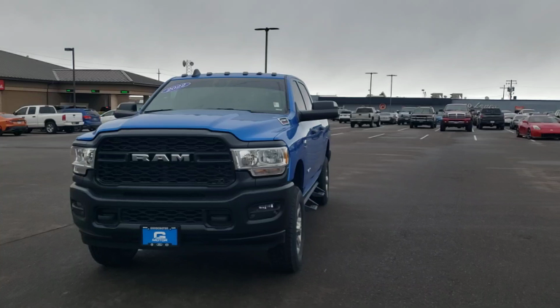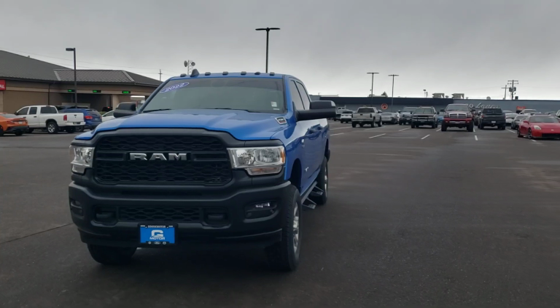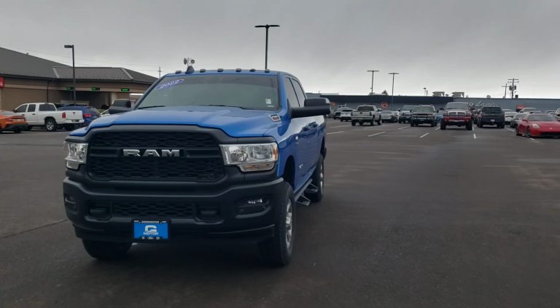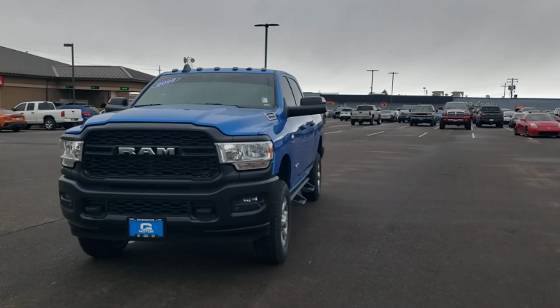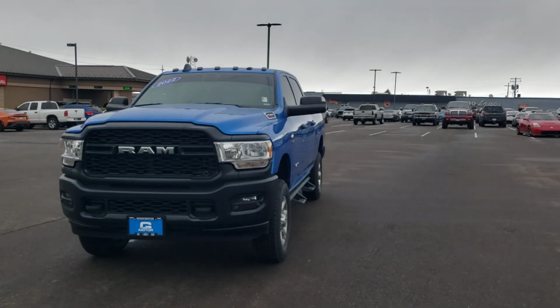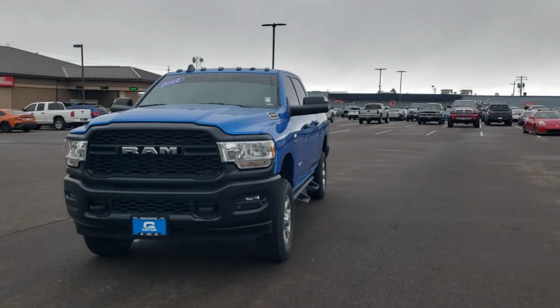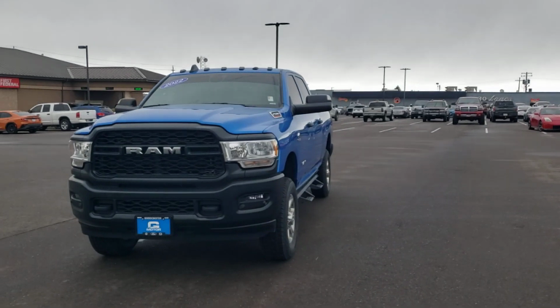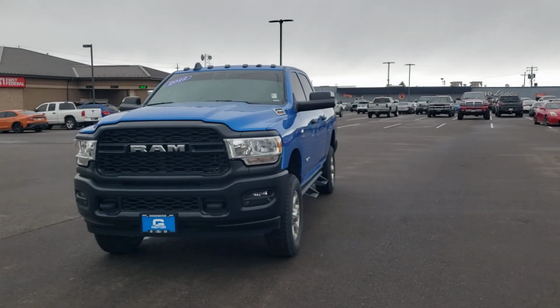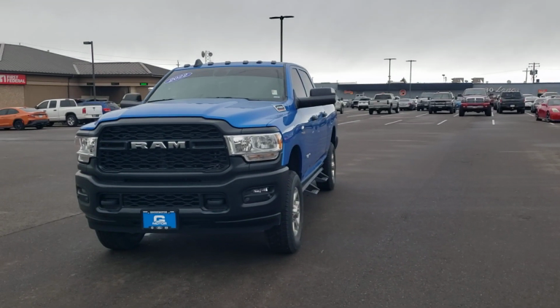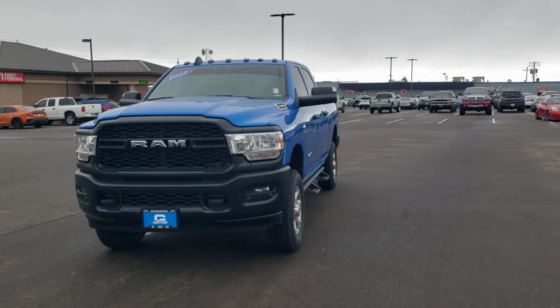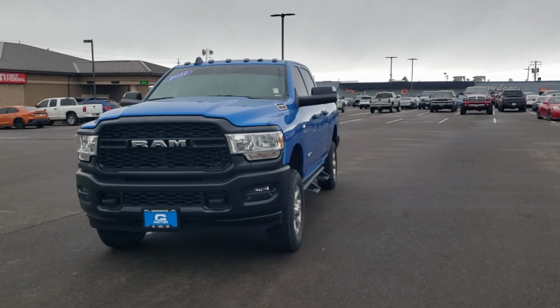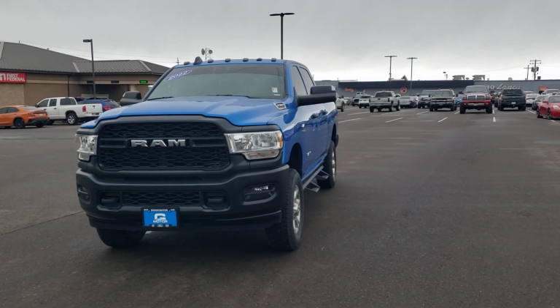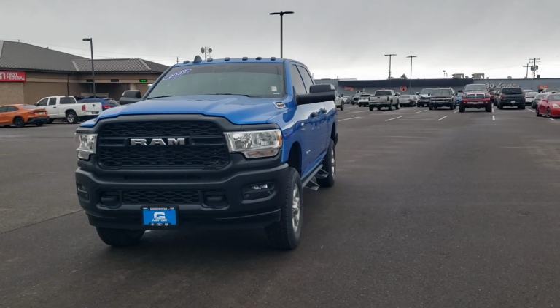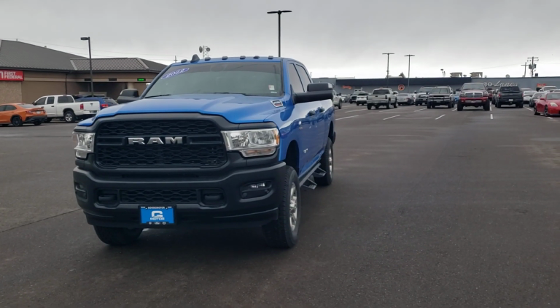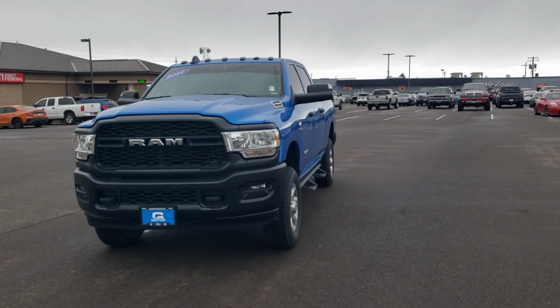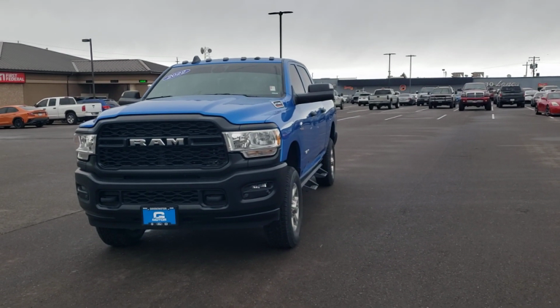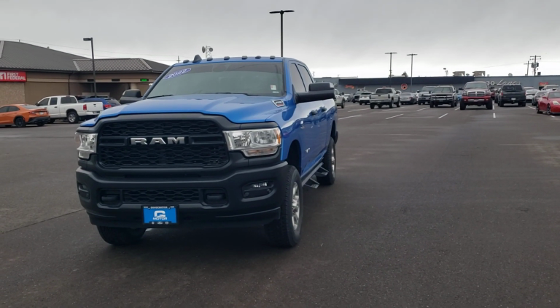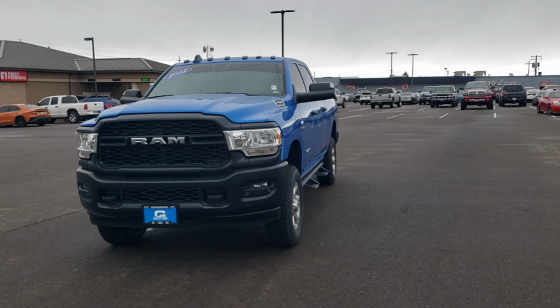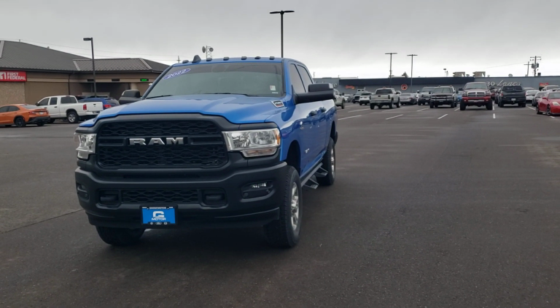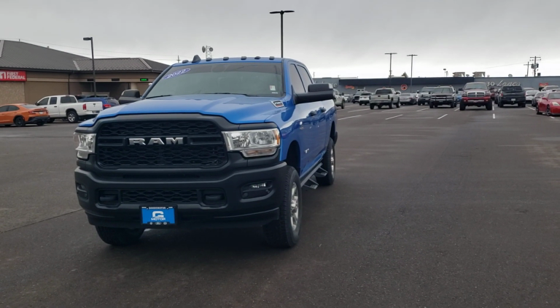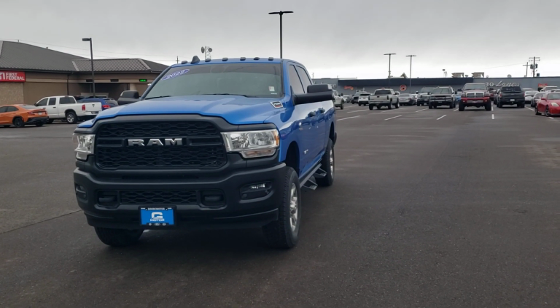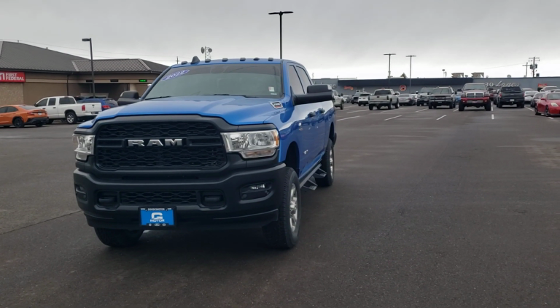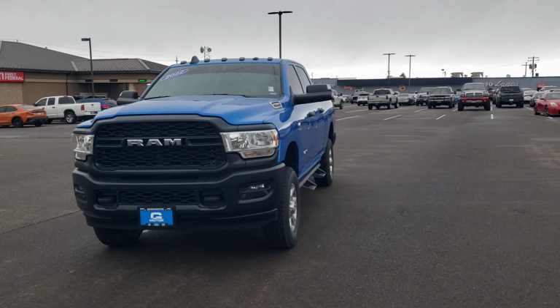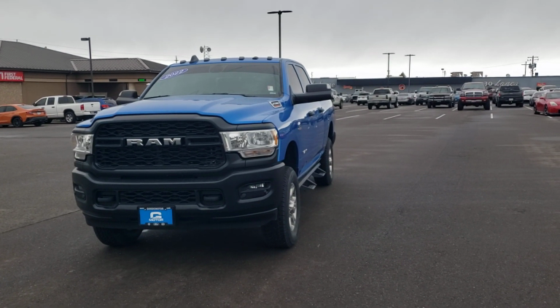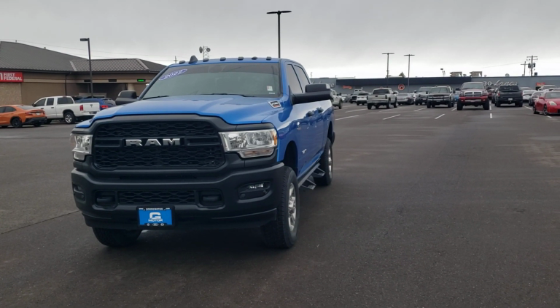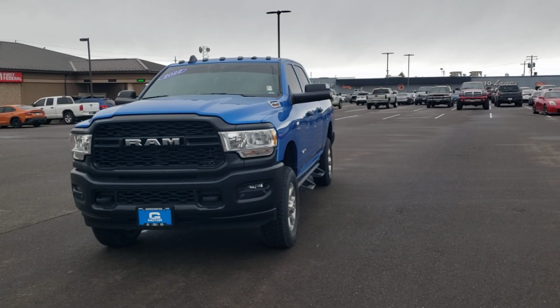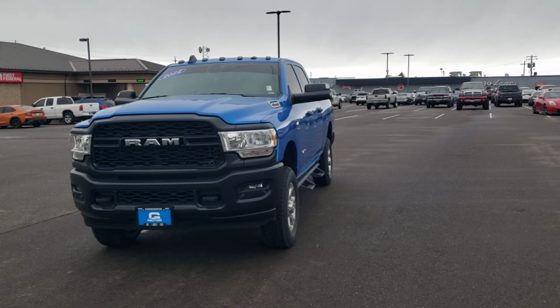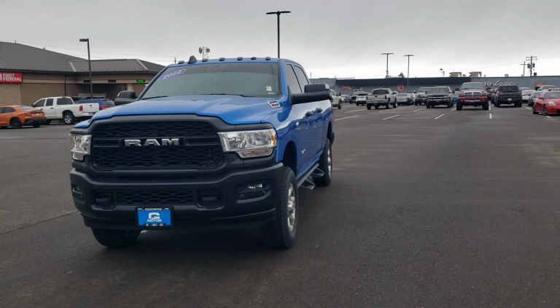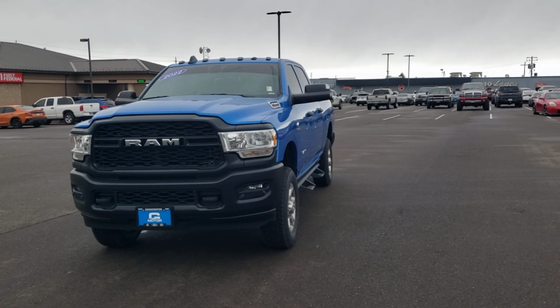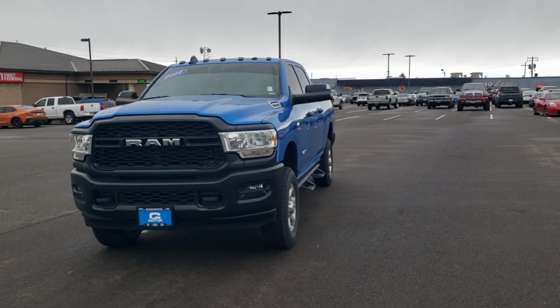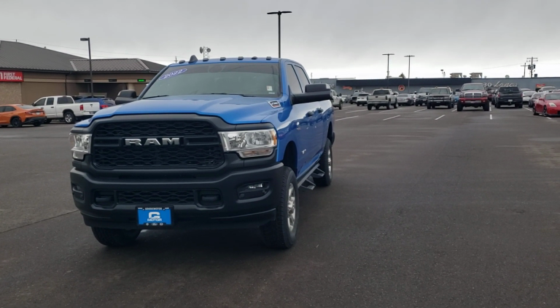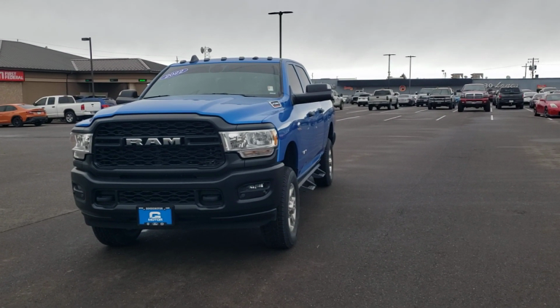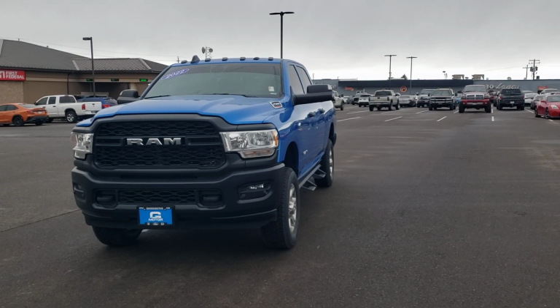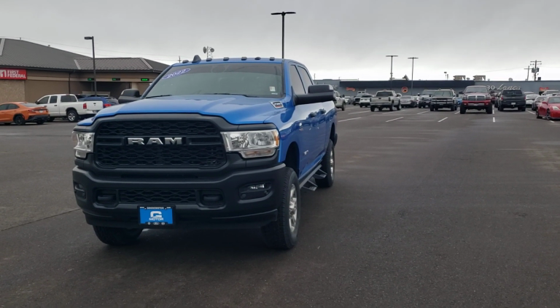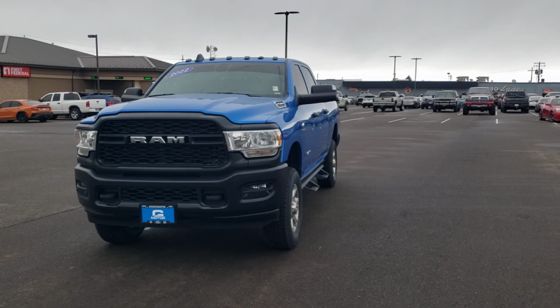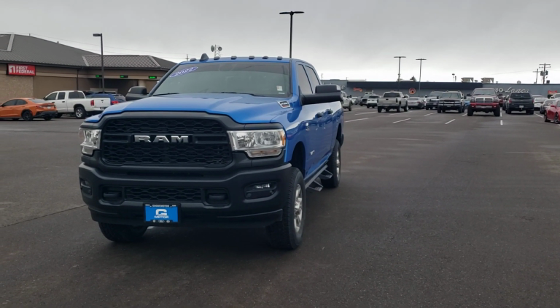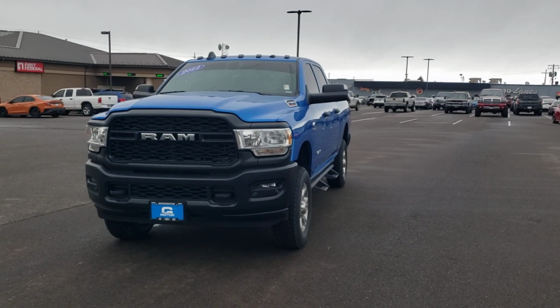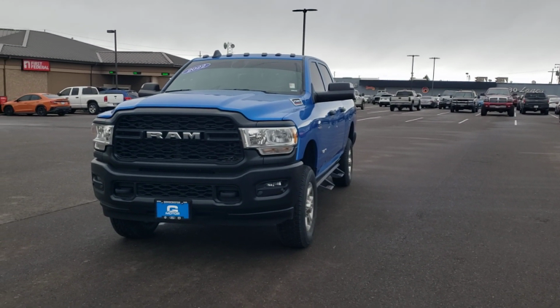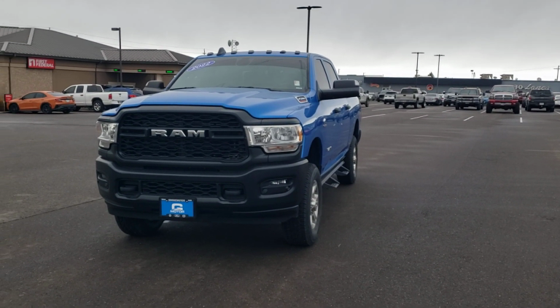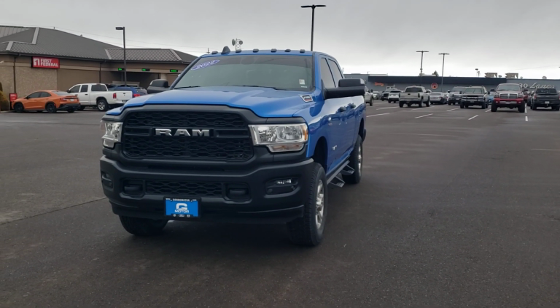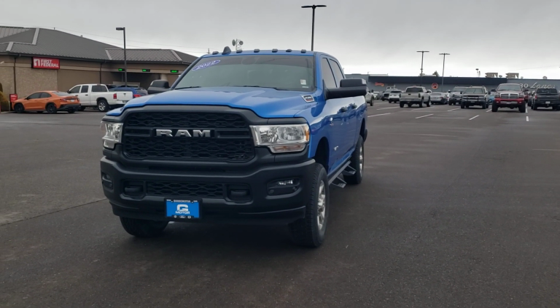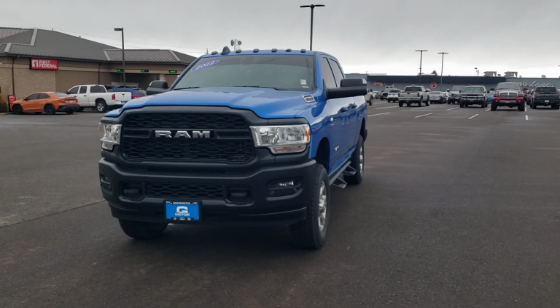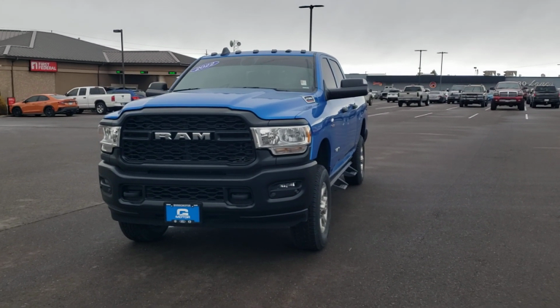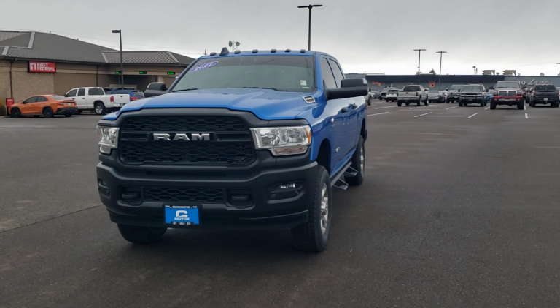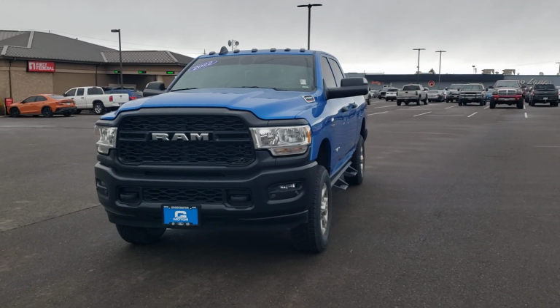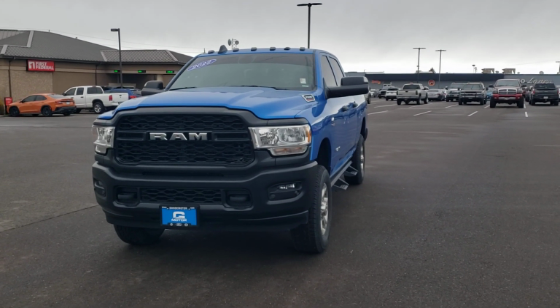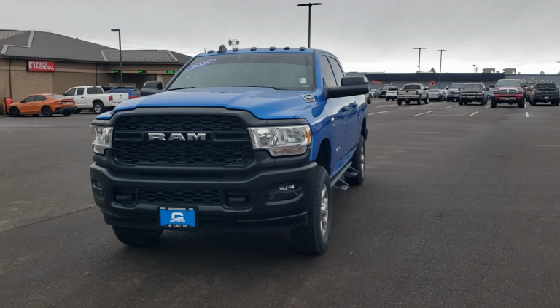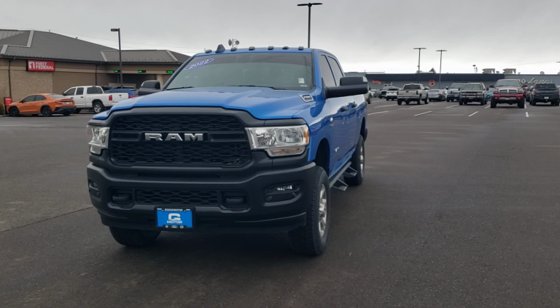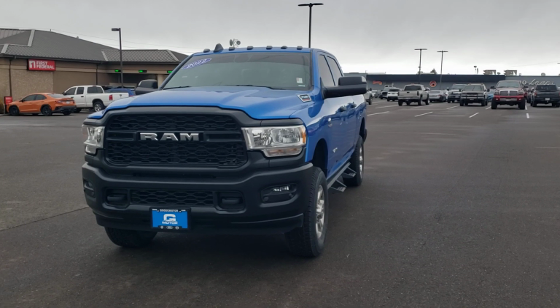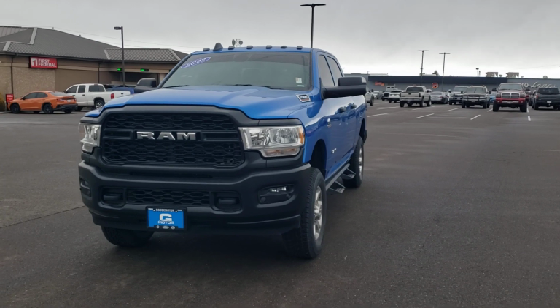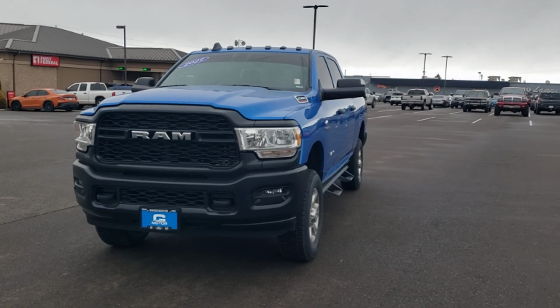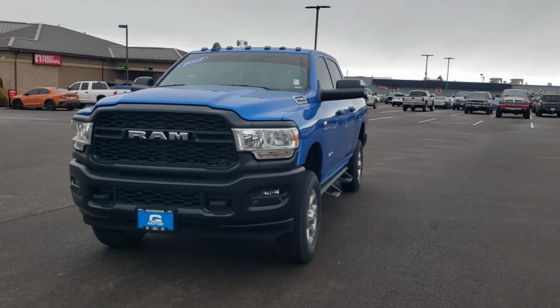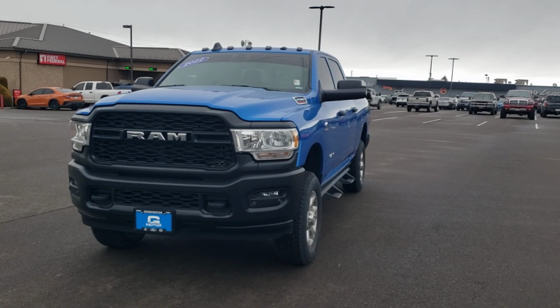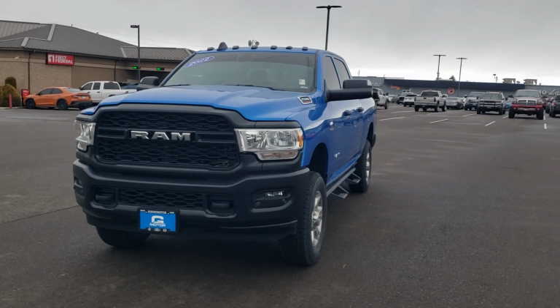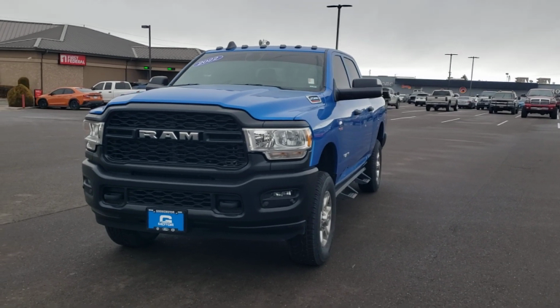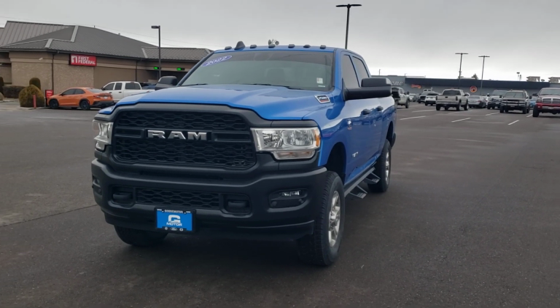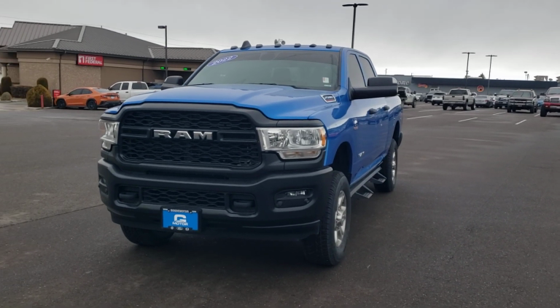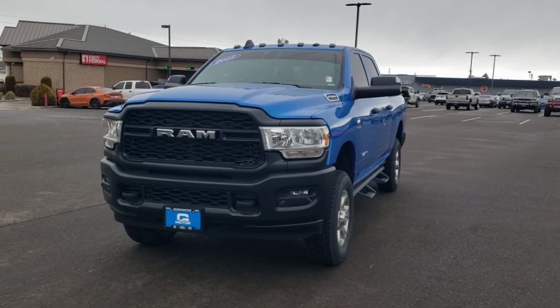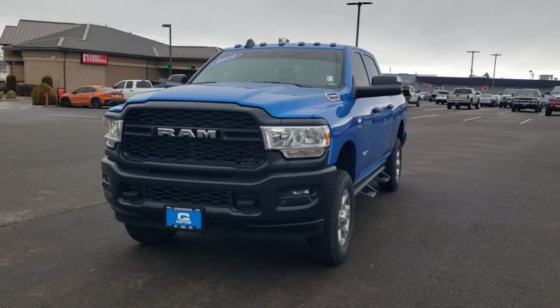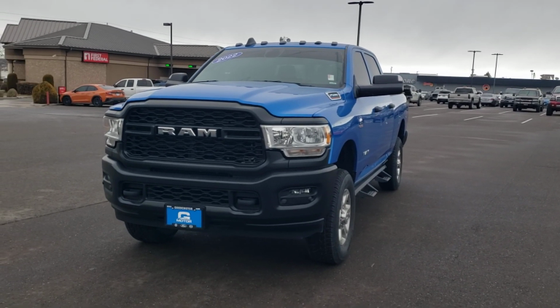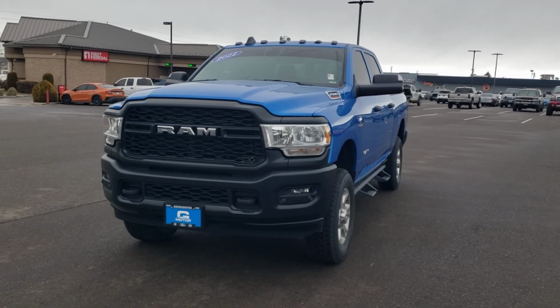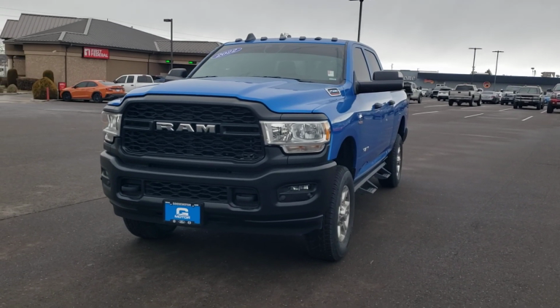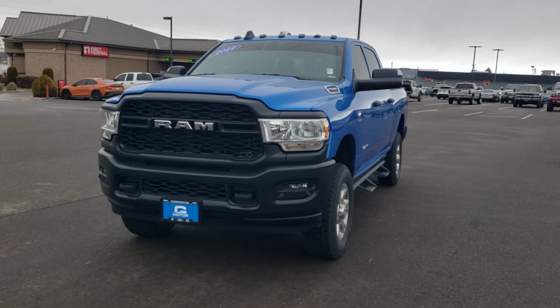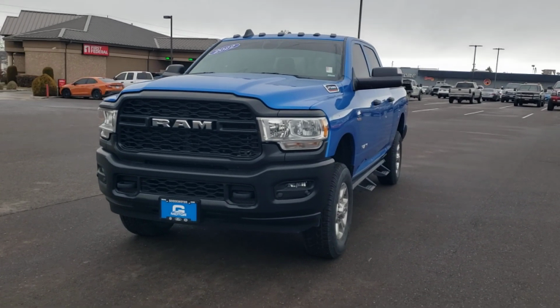Hi Mark, this is Brian at Twin Falls Volkswagen Goody Motor. This is the 2022 Ram that you are inquiring about.